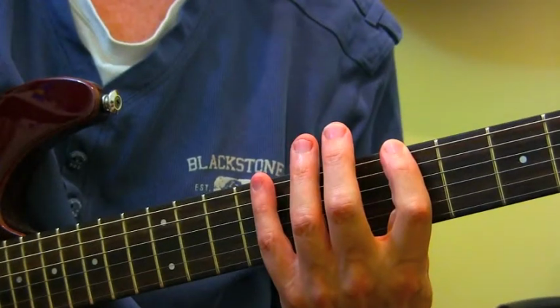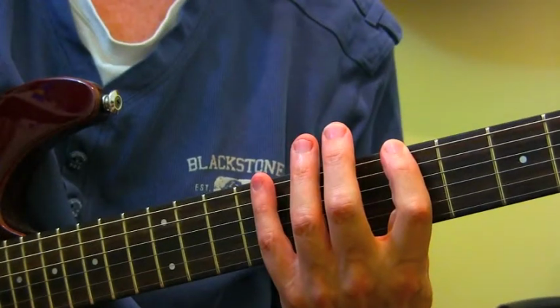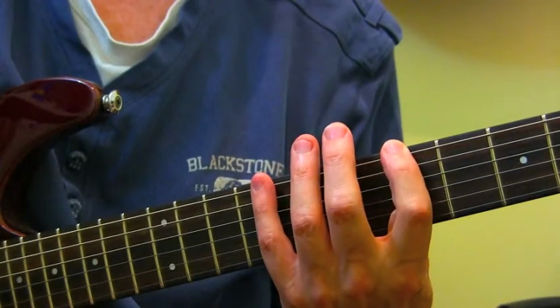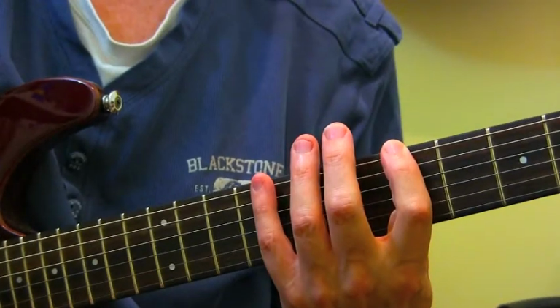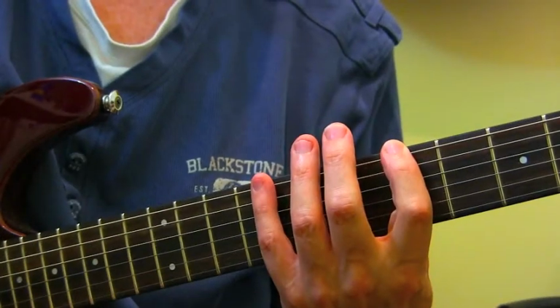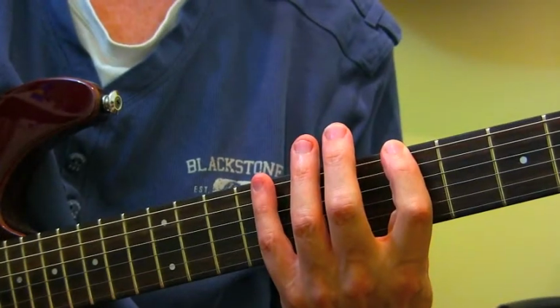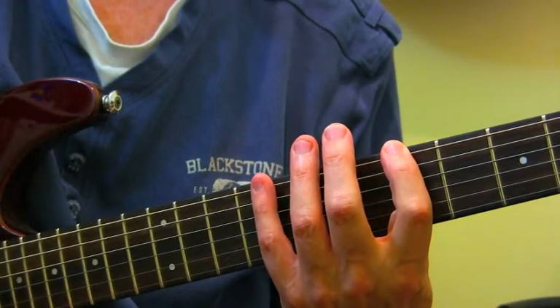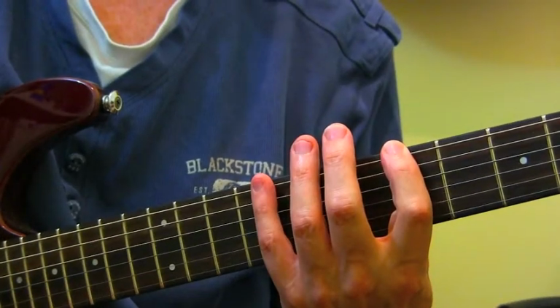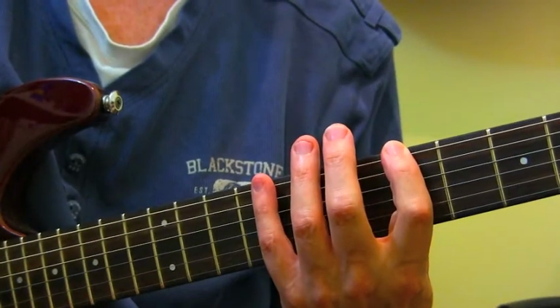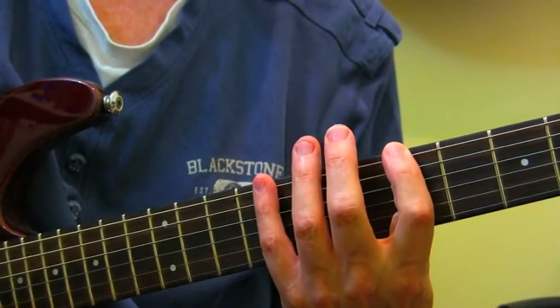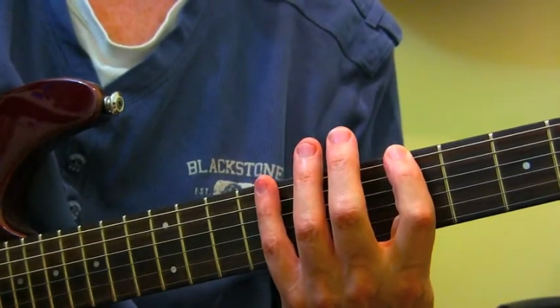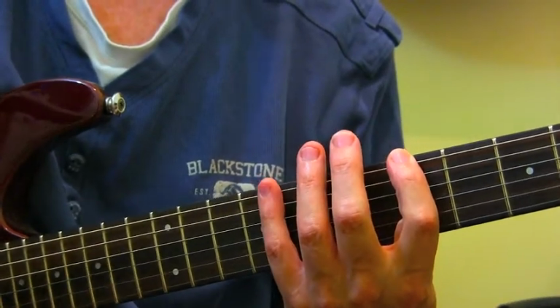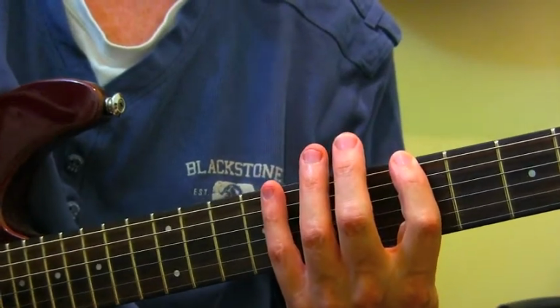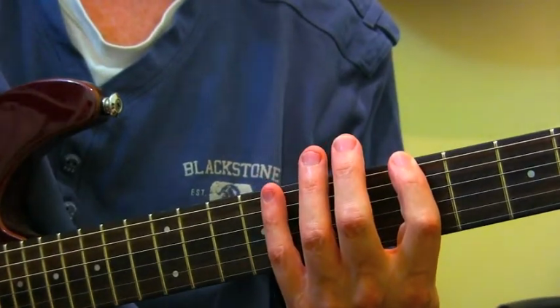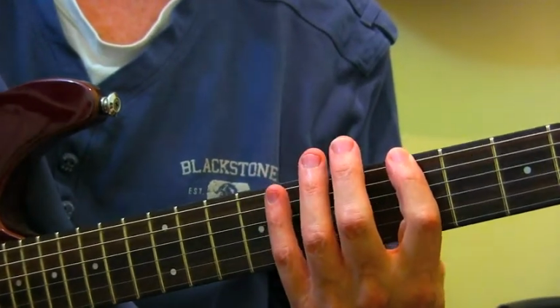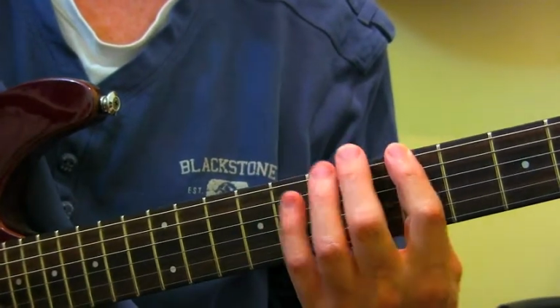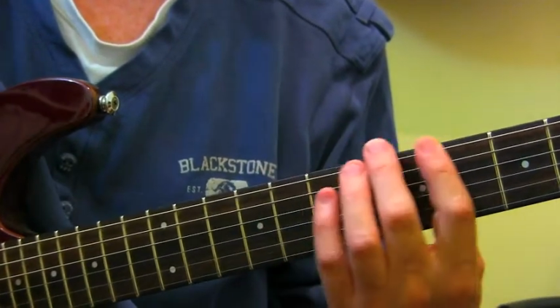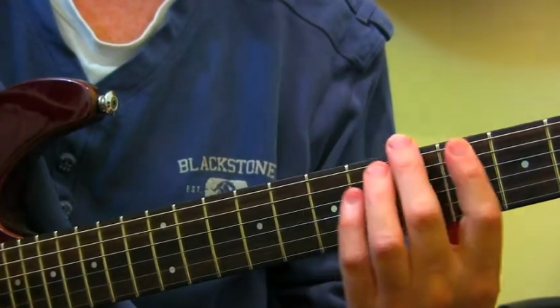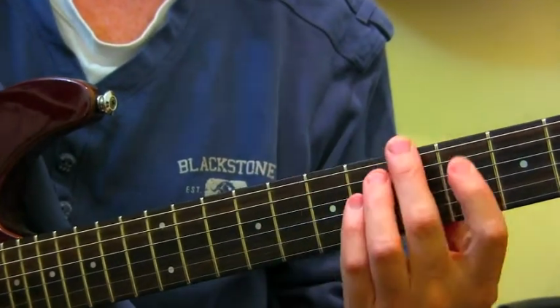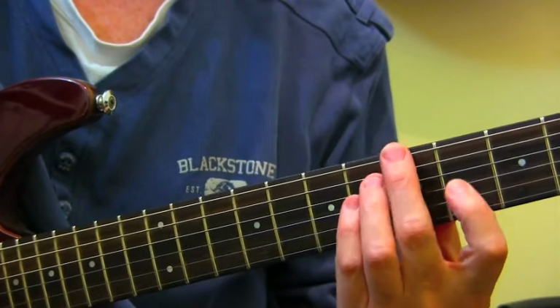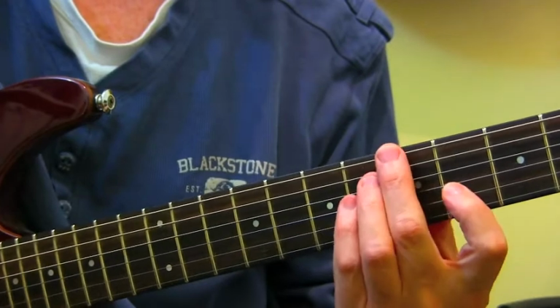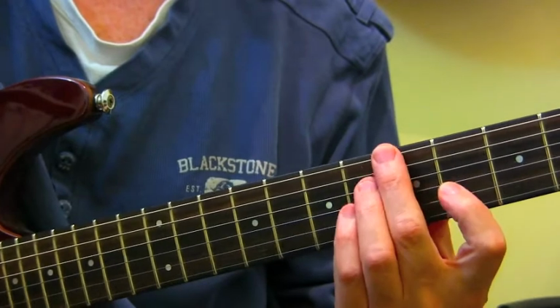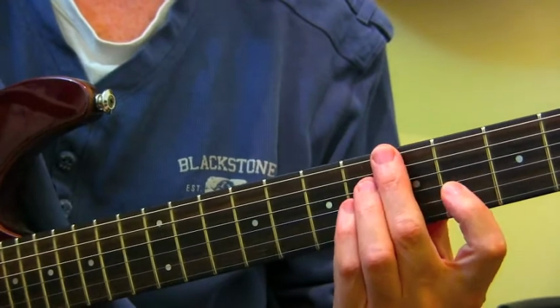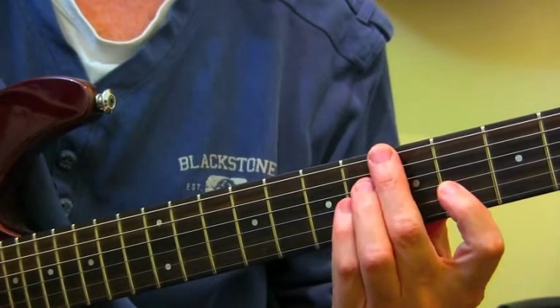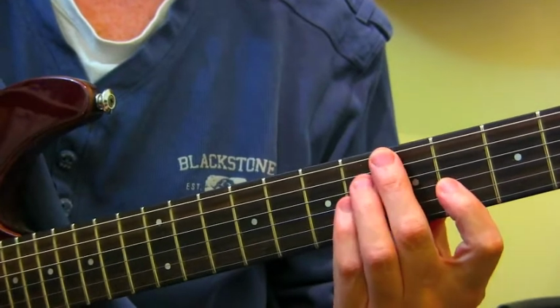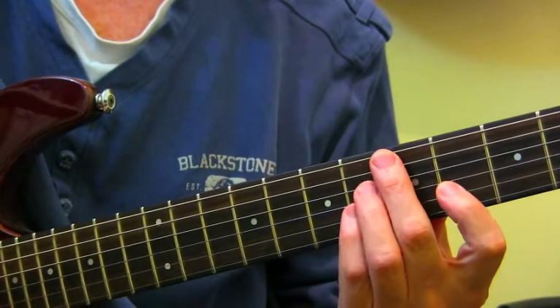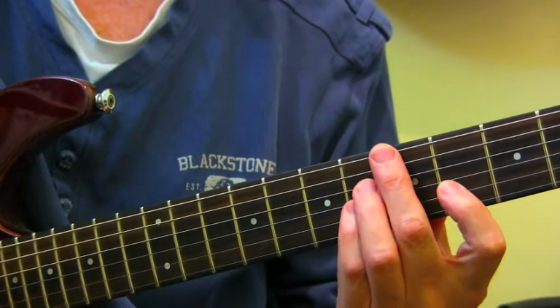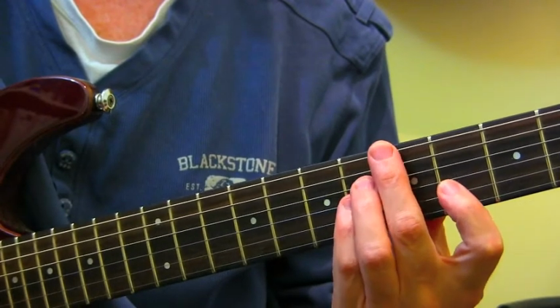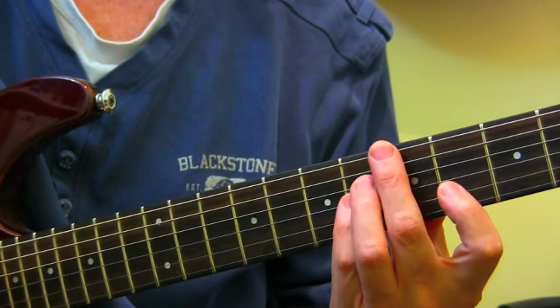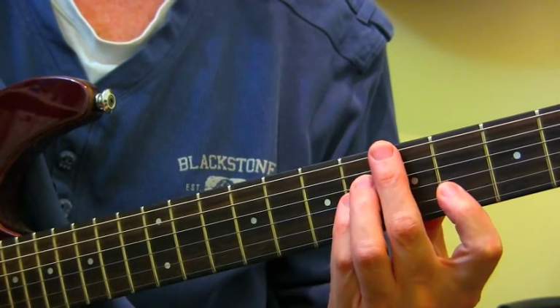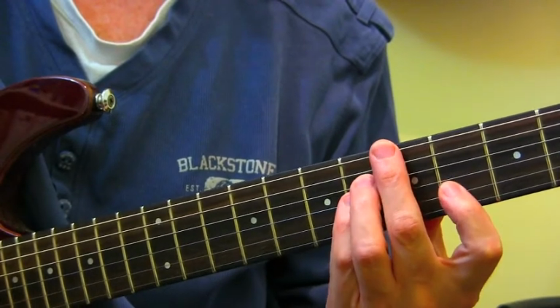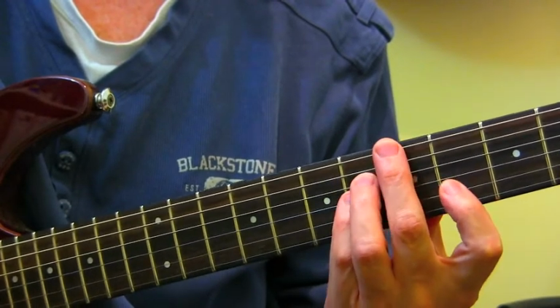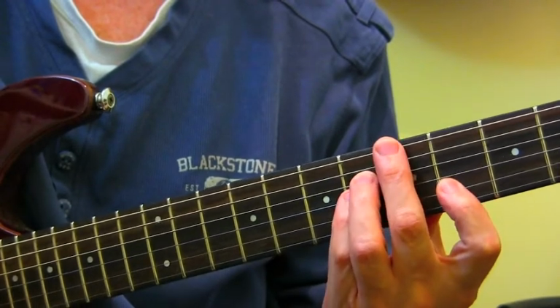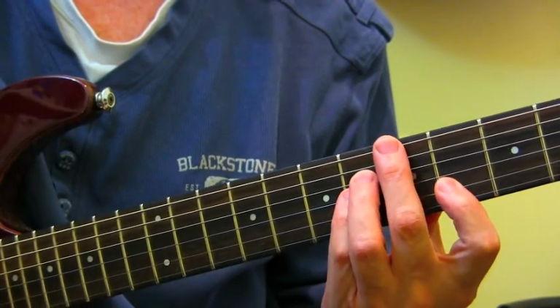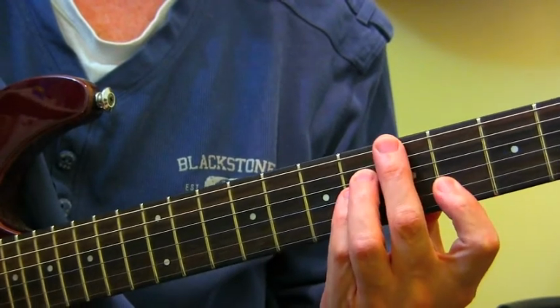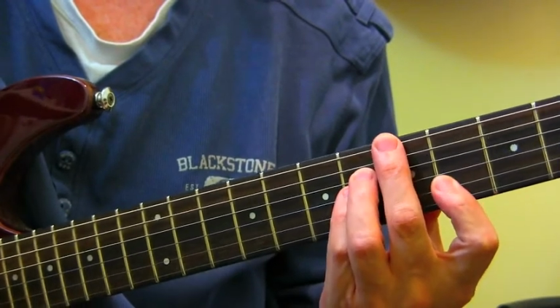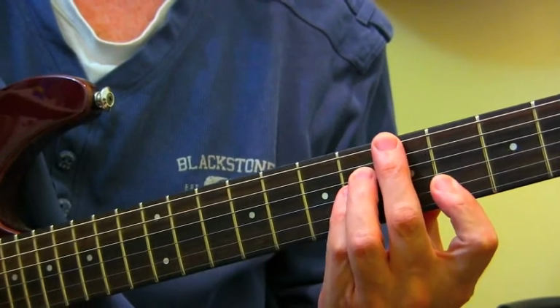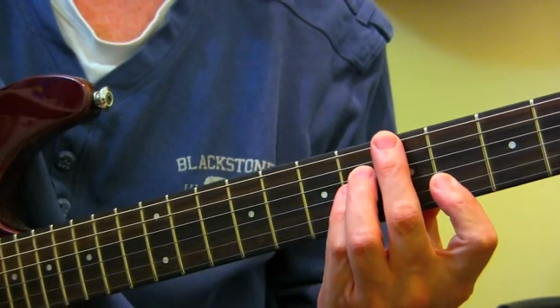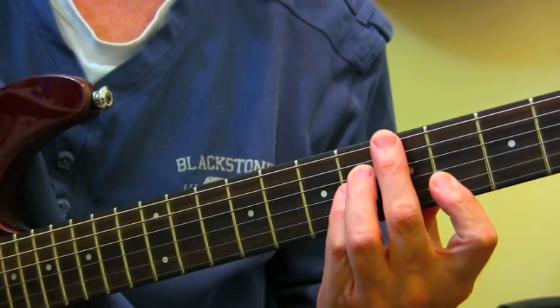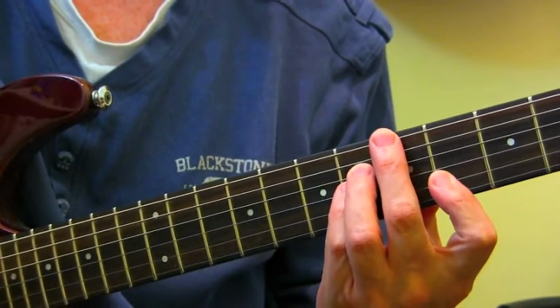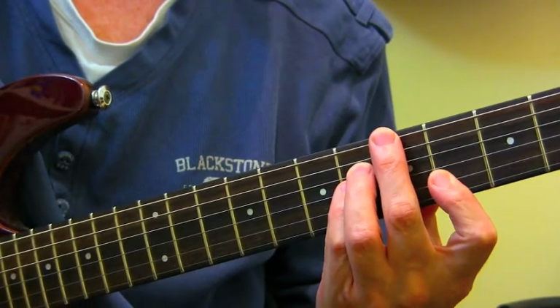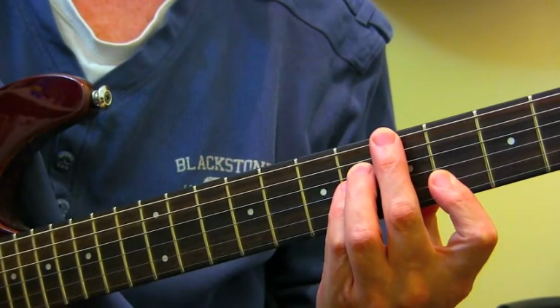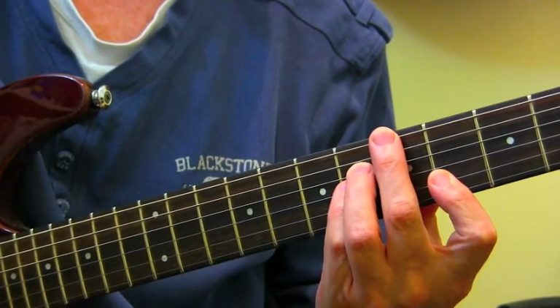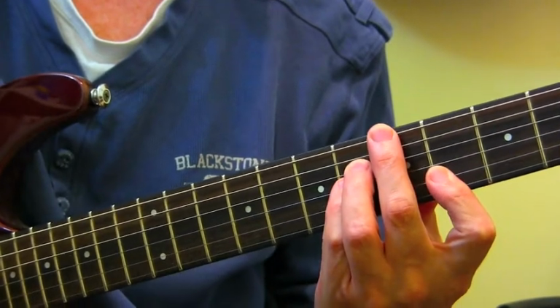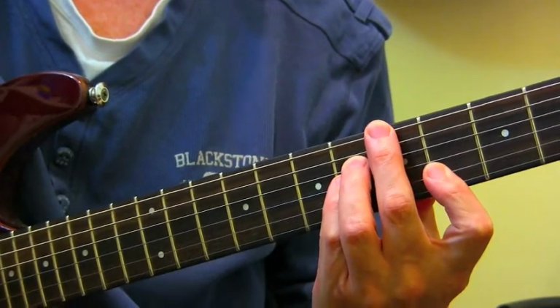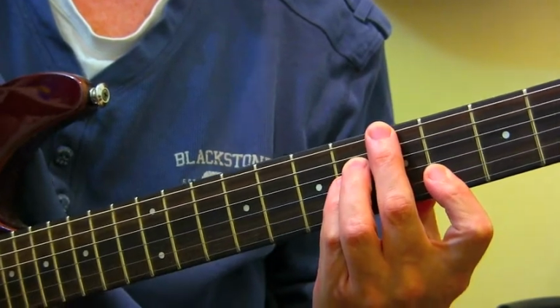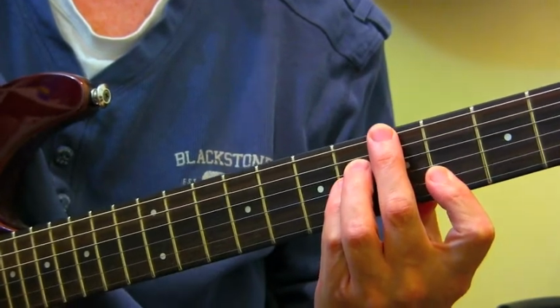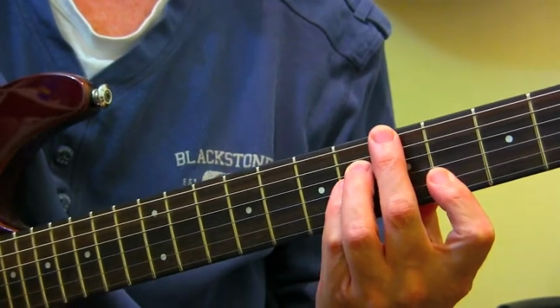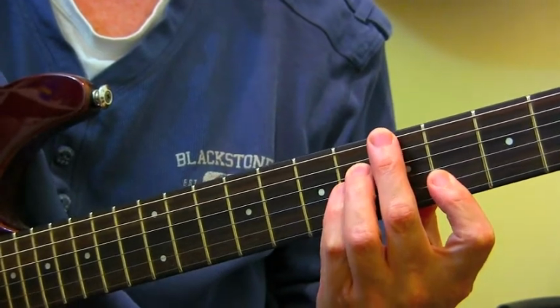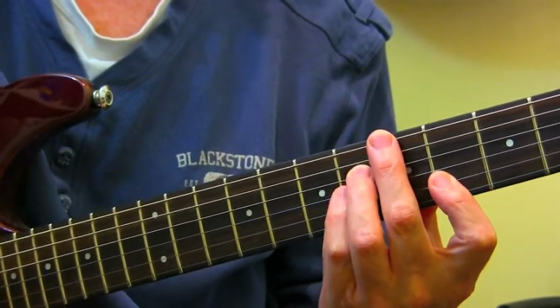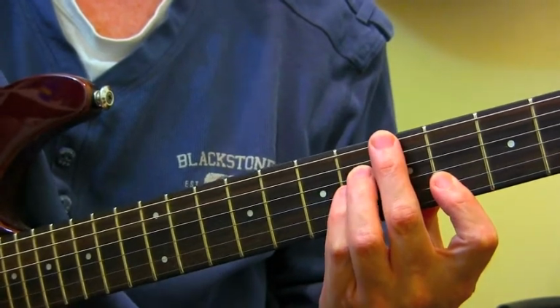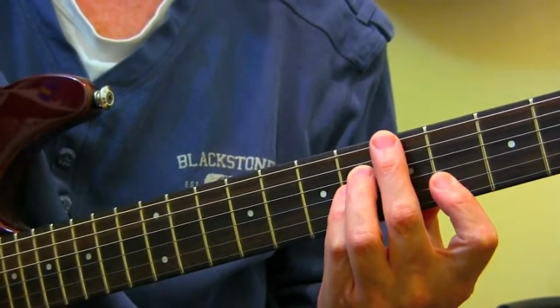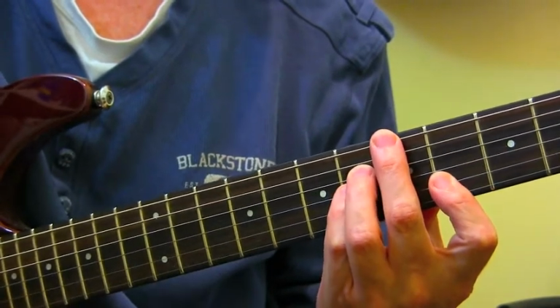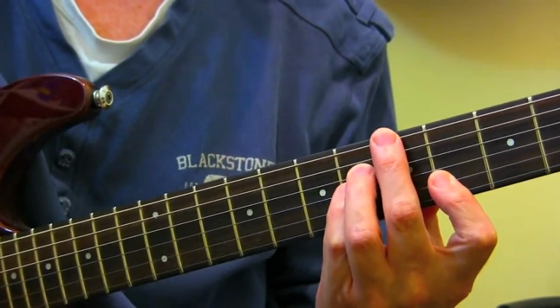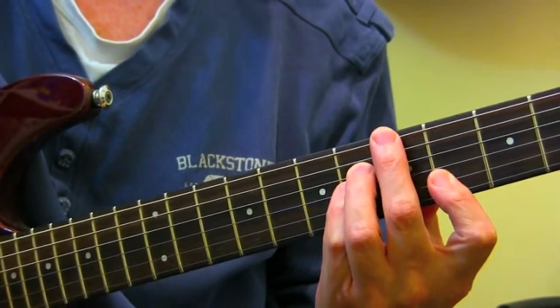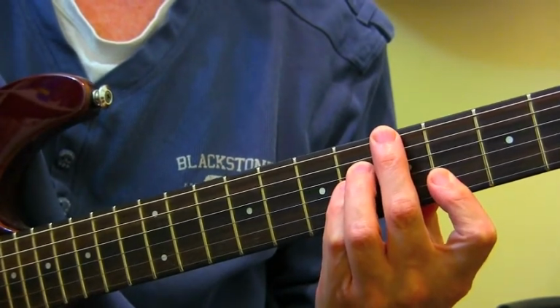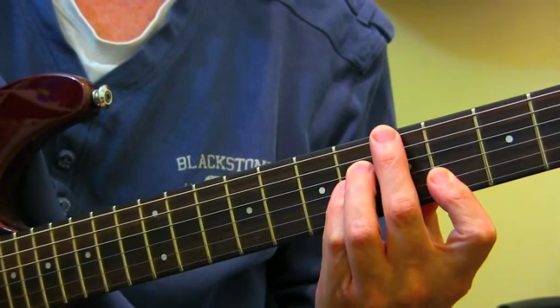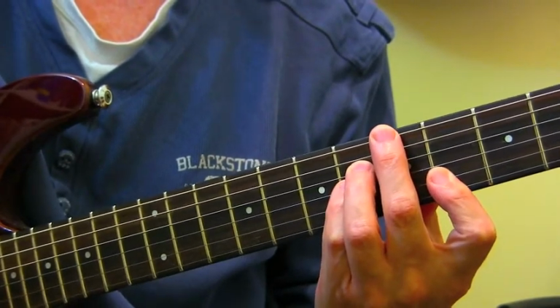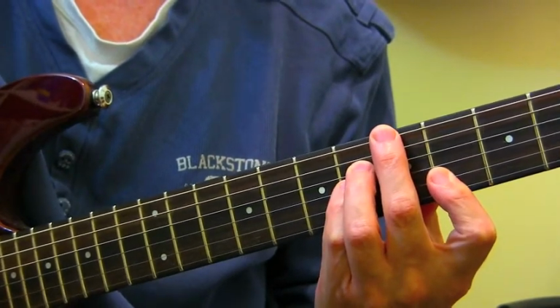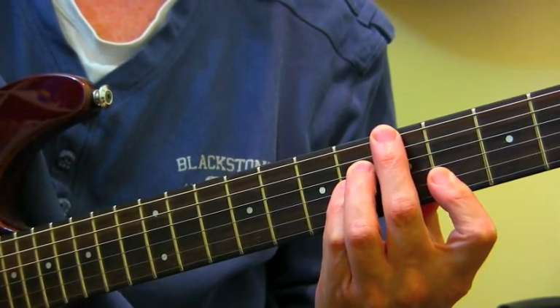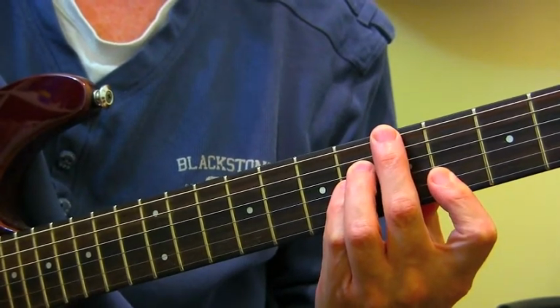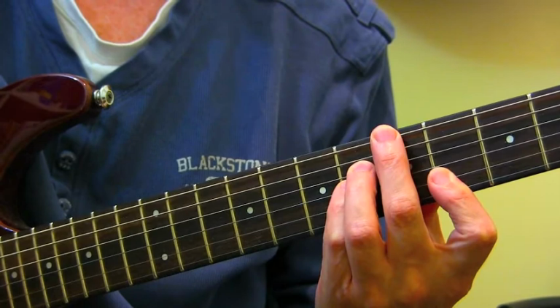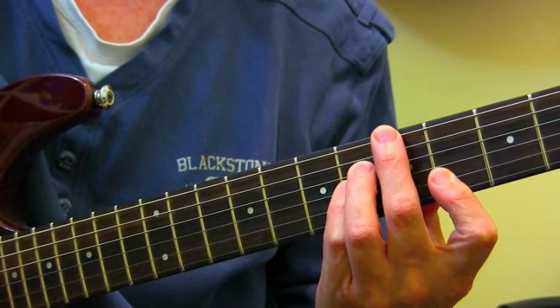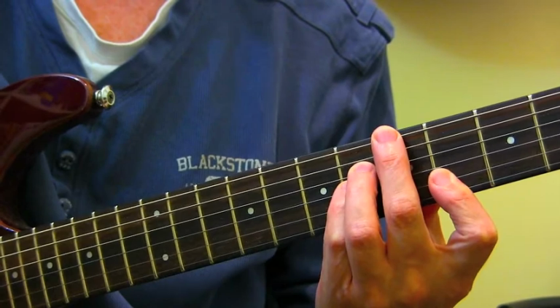Right, we'll kick this off in A. So we're looking at making this work over an A Major 7 sharp 11 sort of sound.